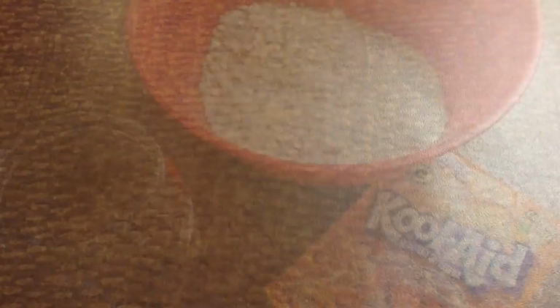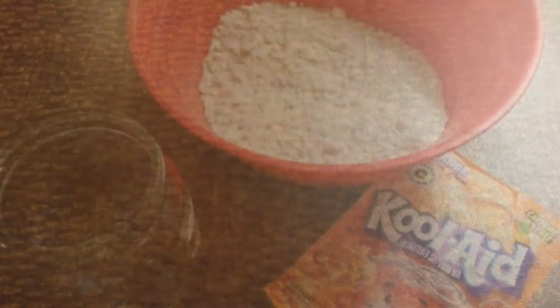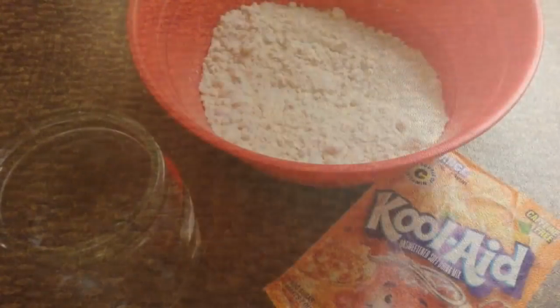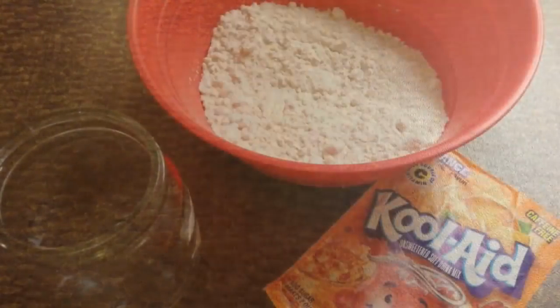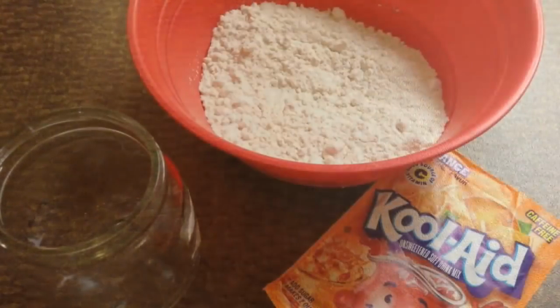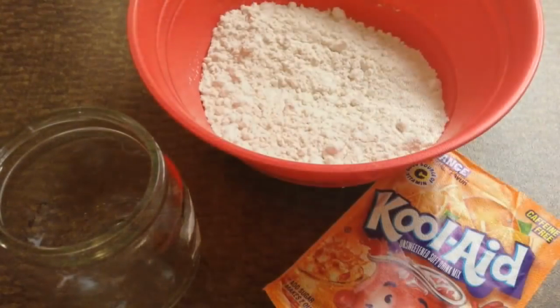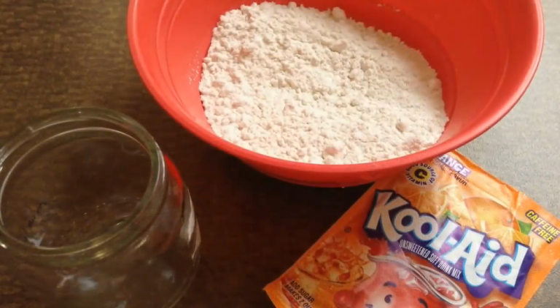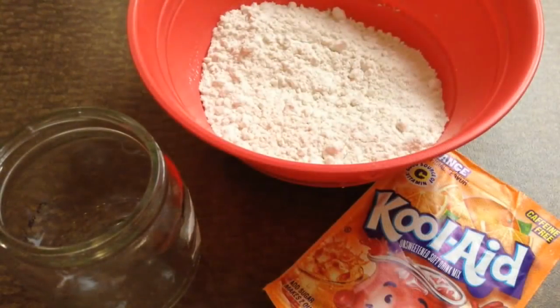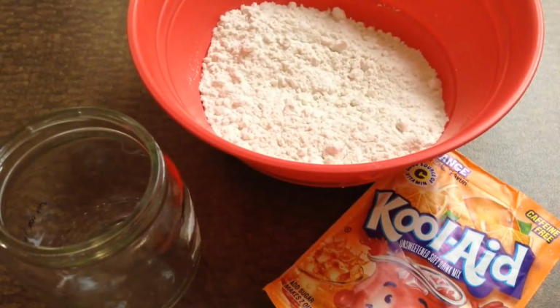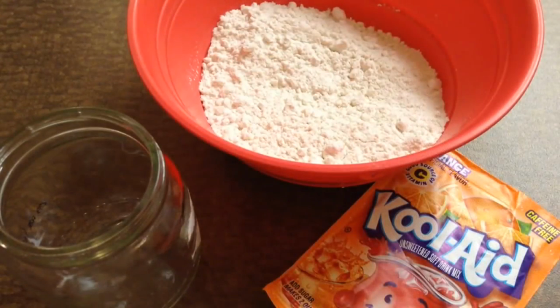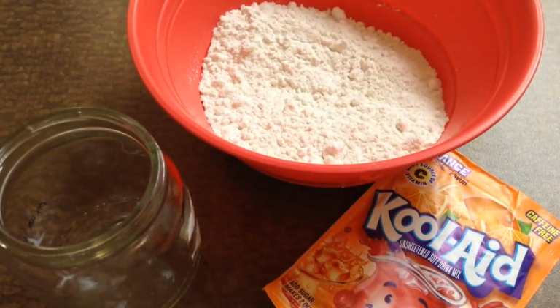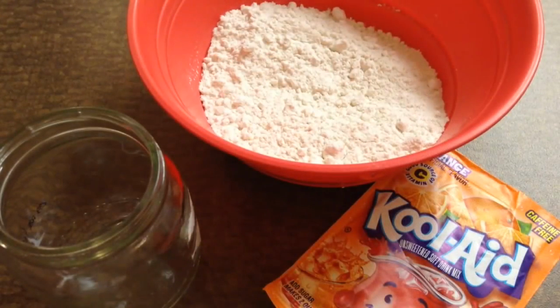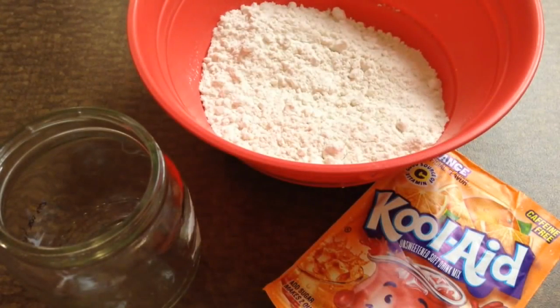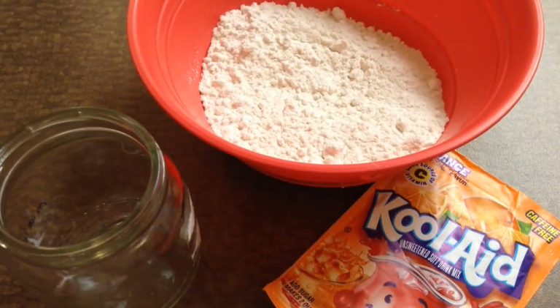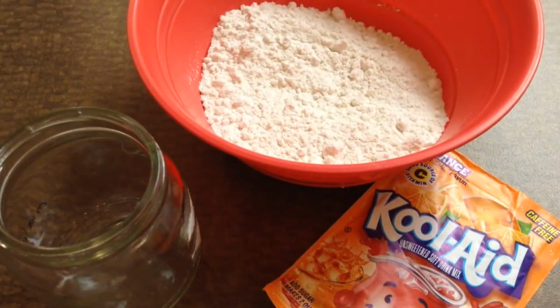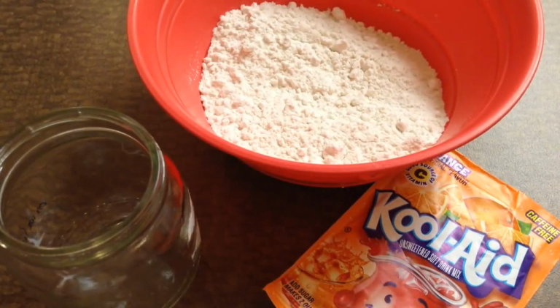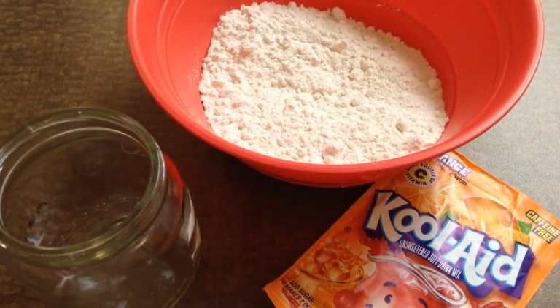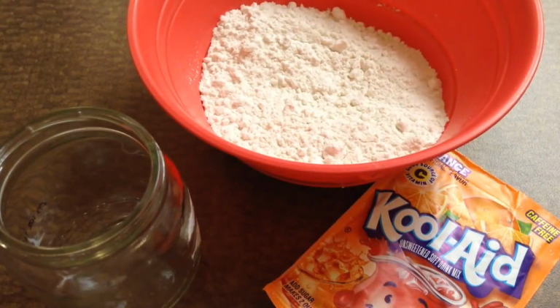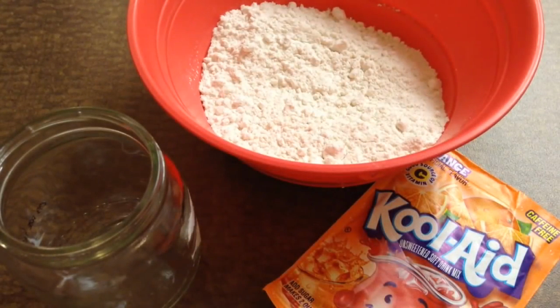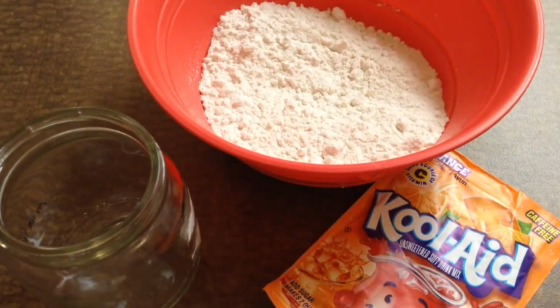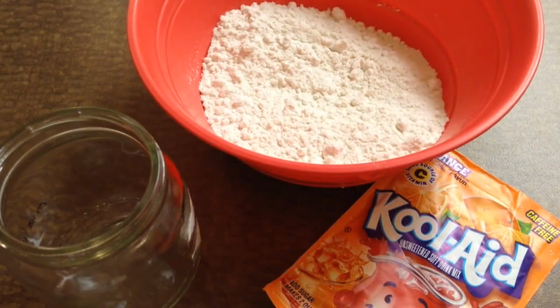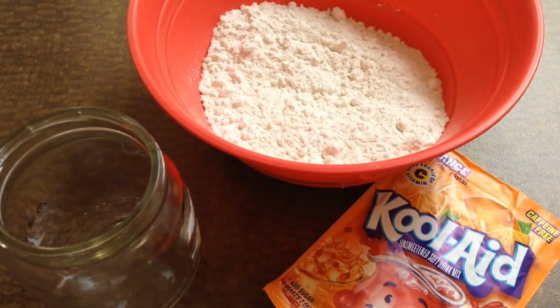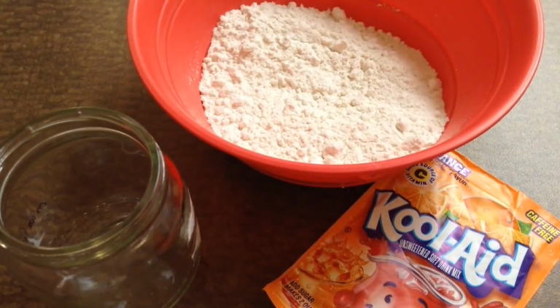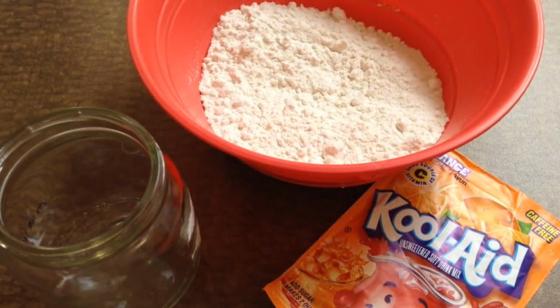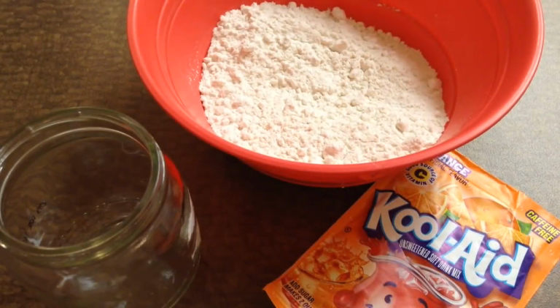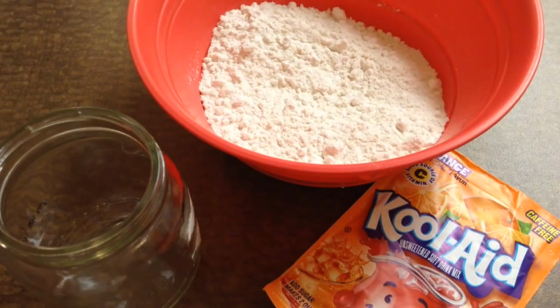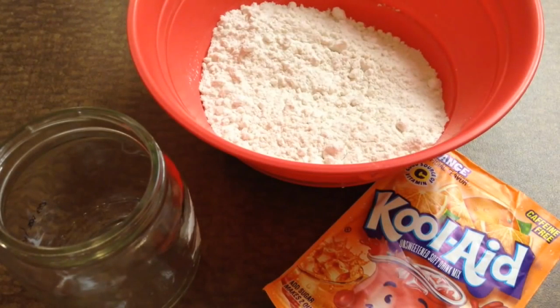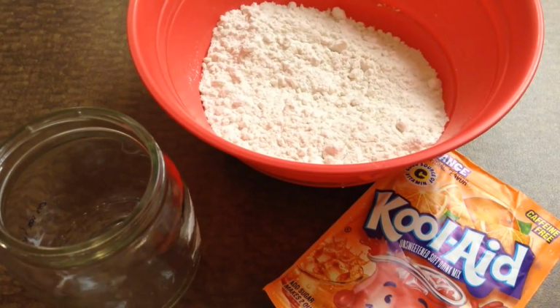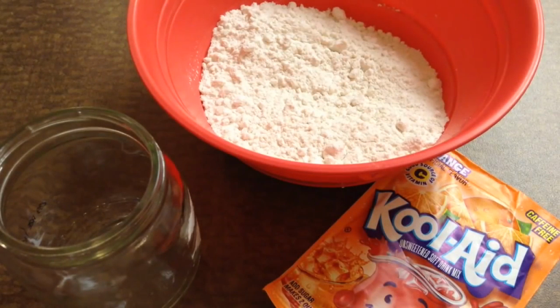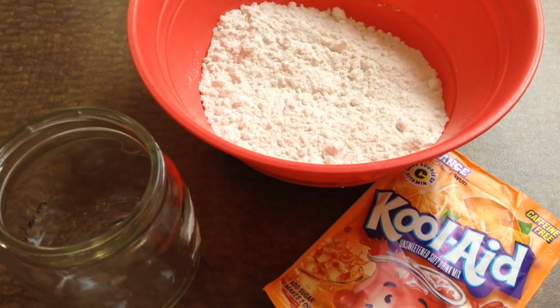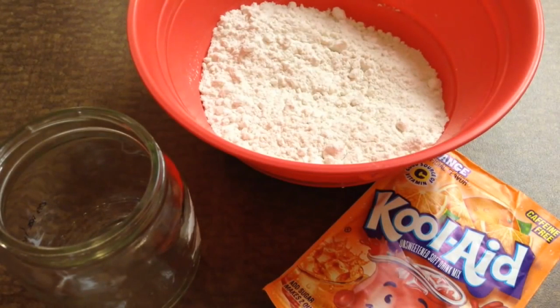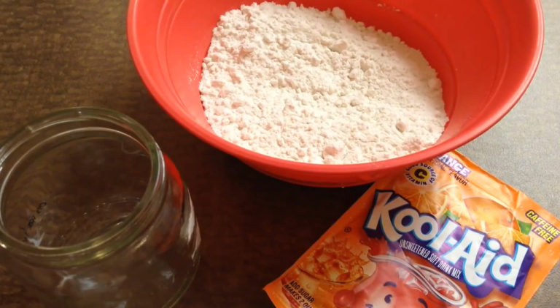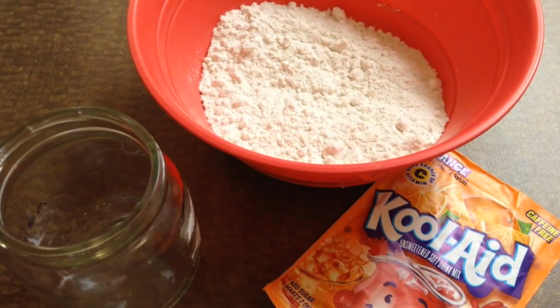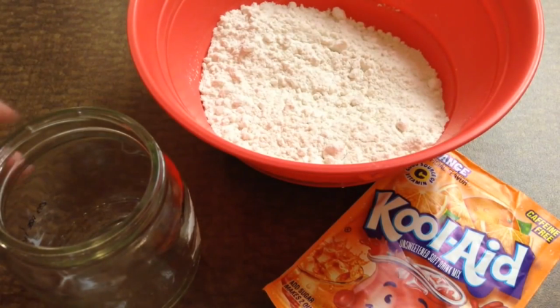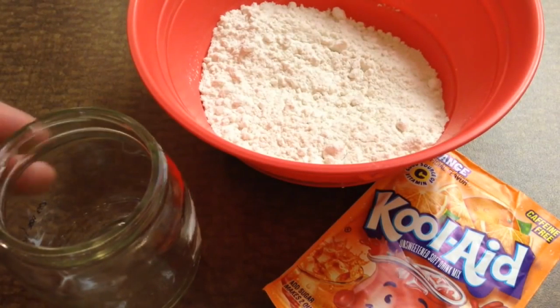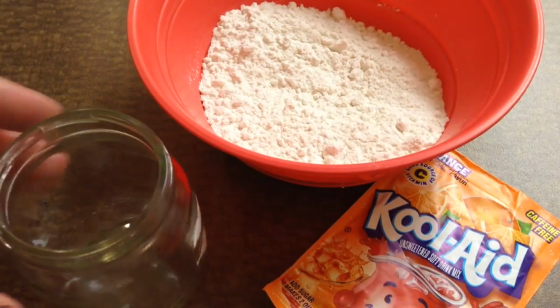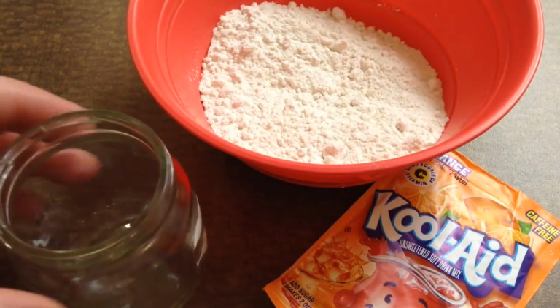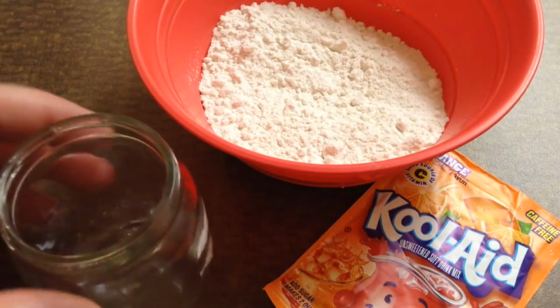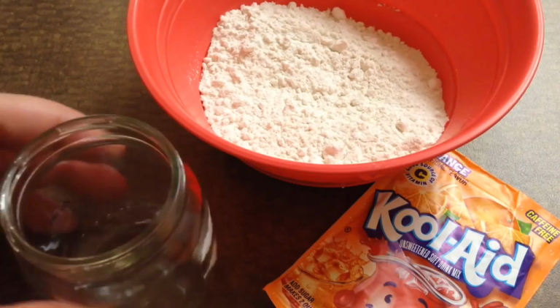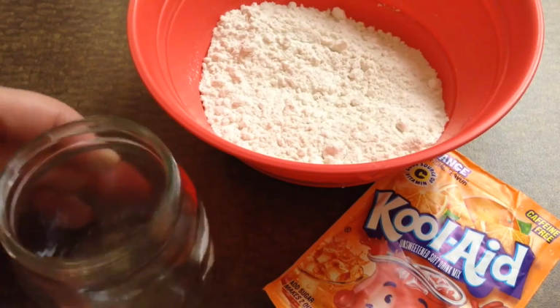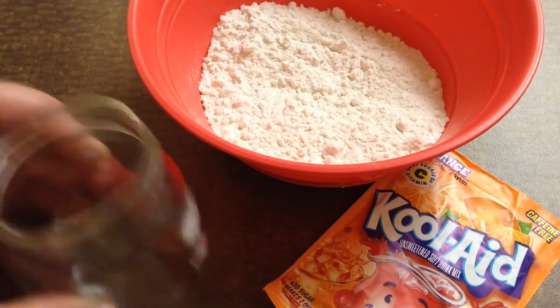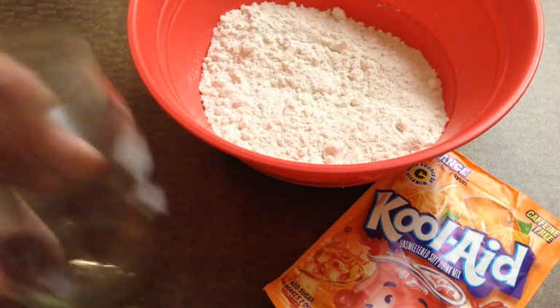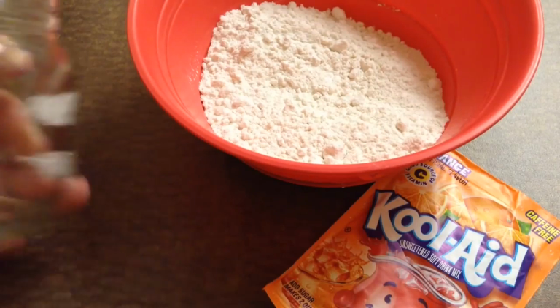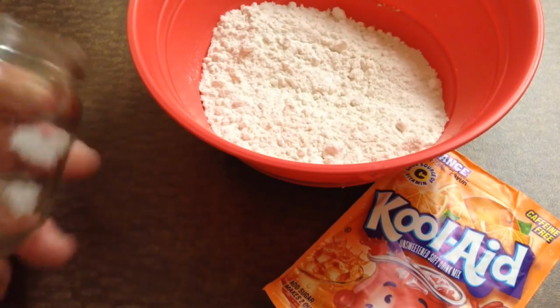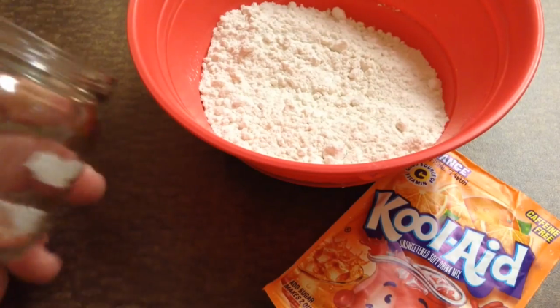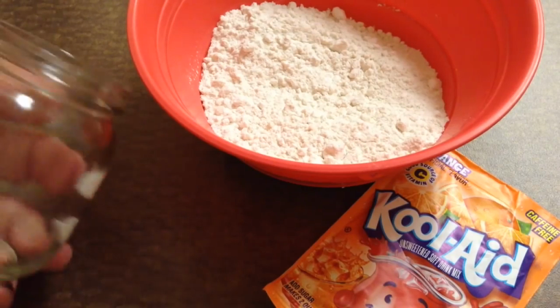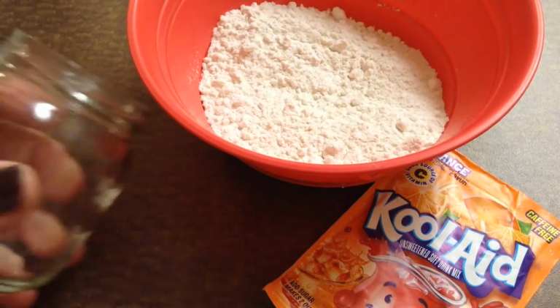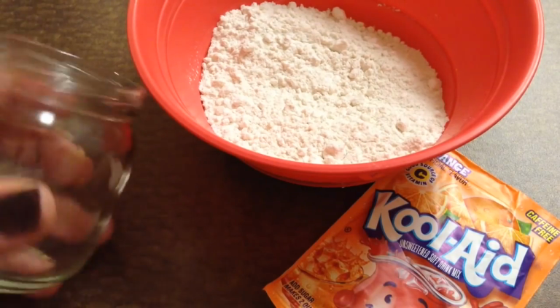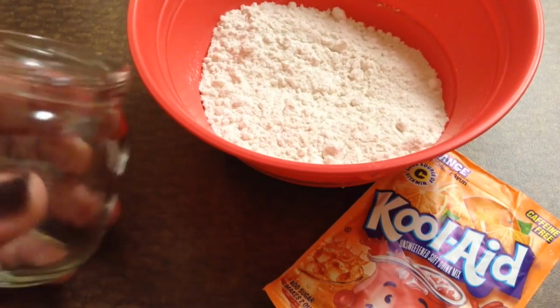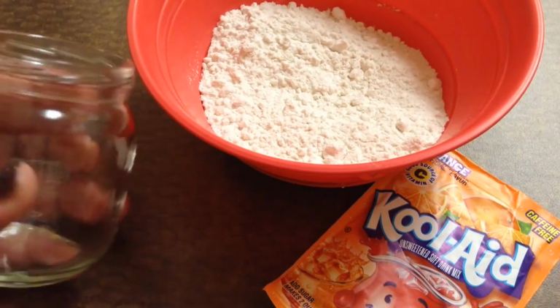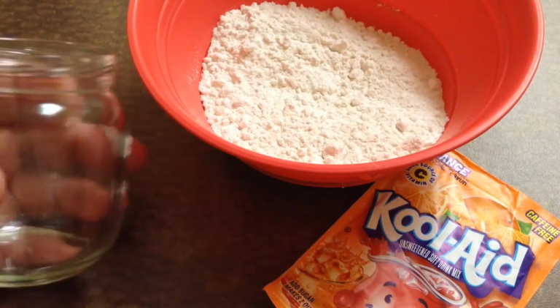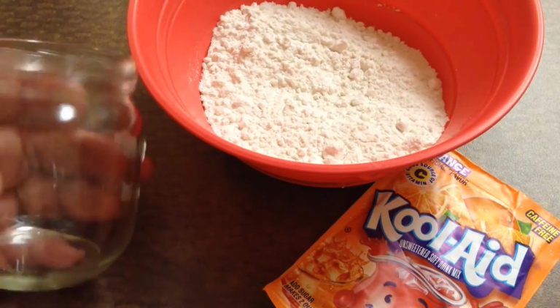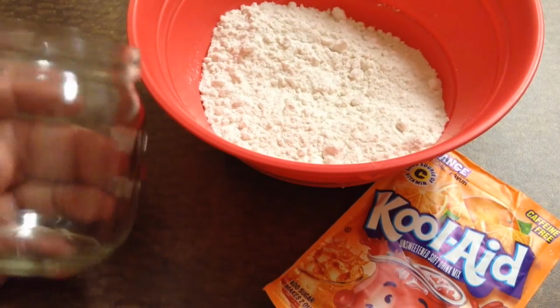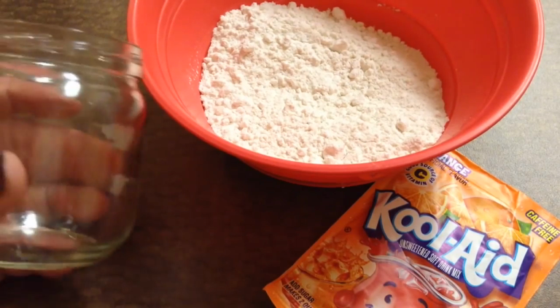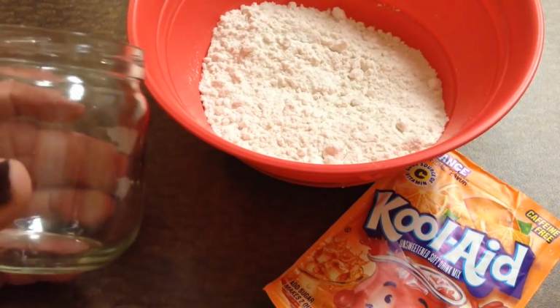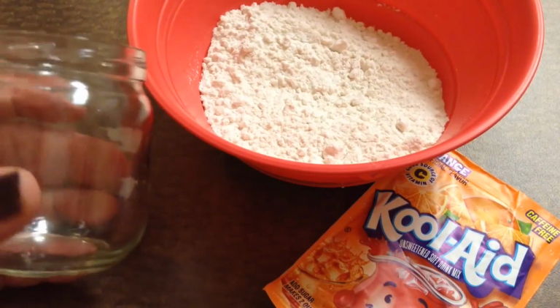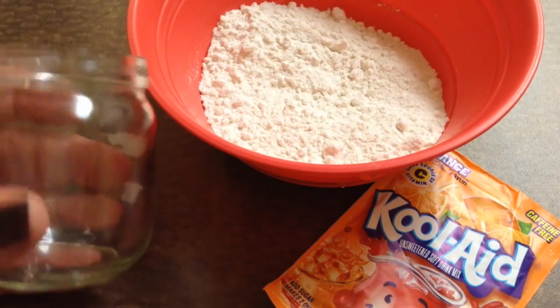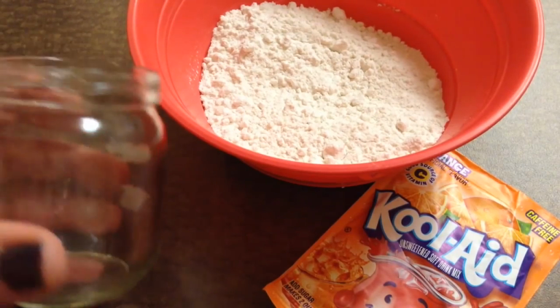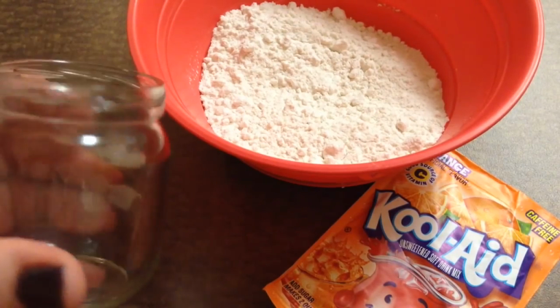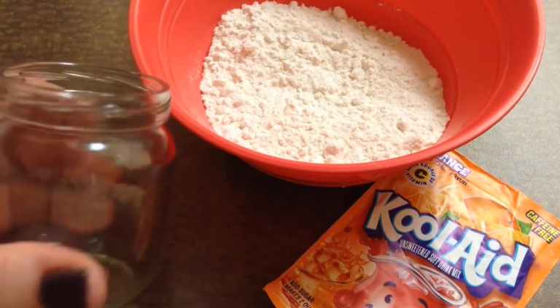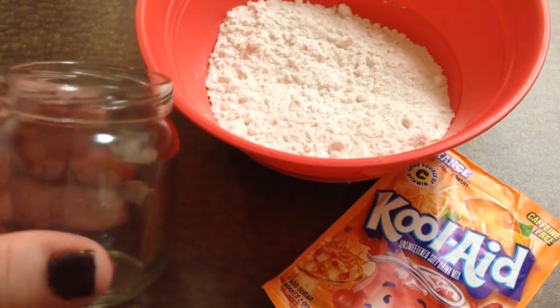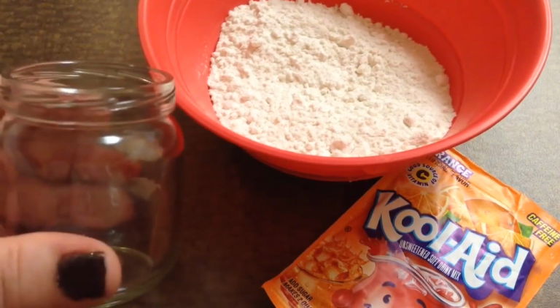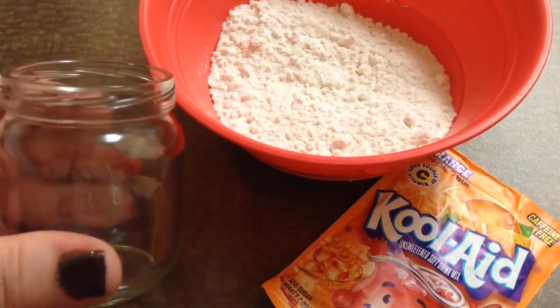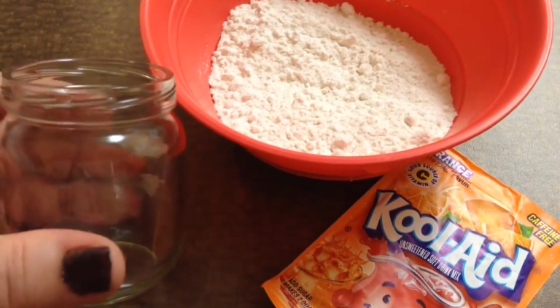Hey YouTube, today I wanted to show you guys how to make your own Baby Alive food mix.